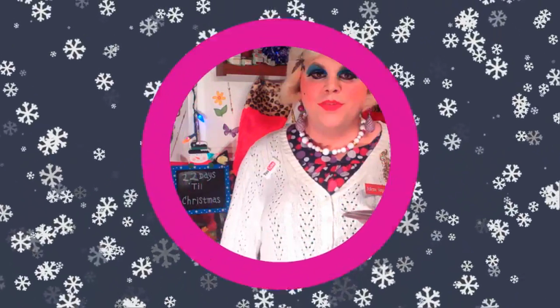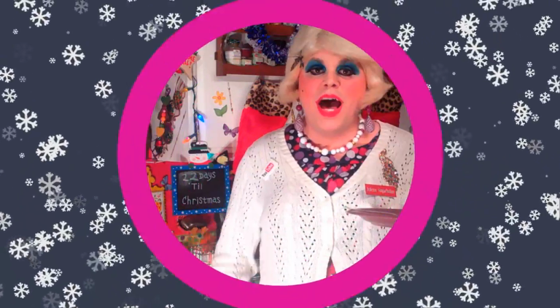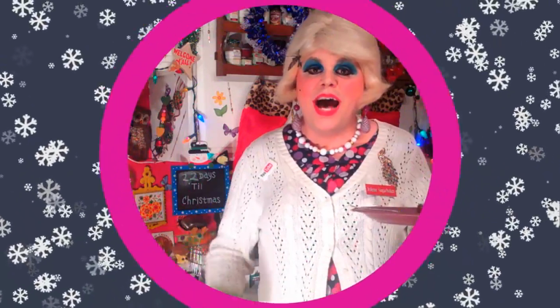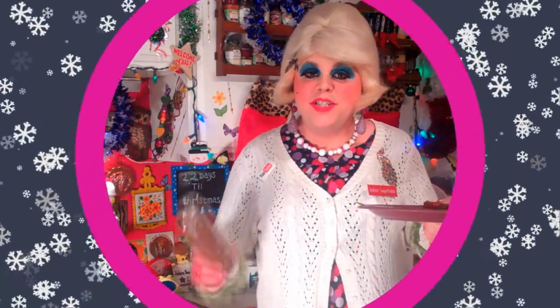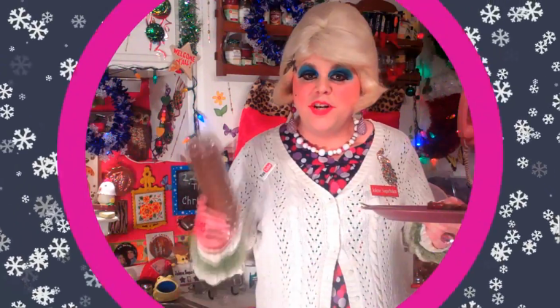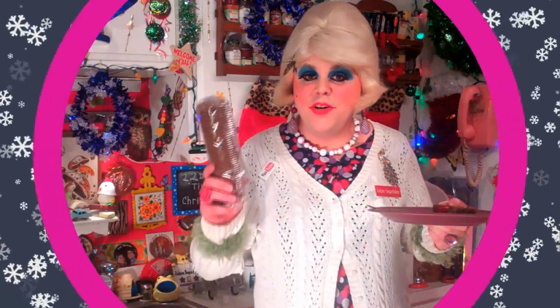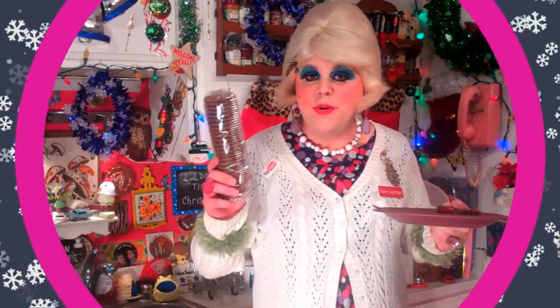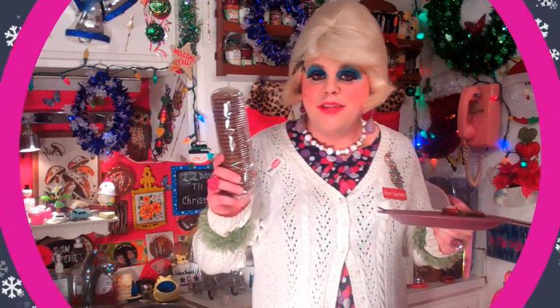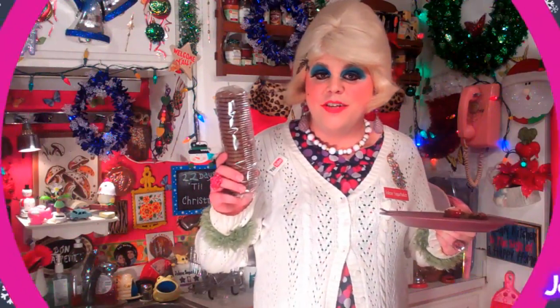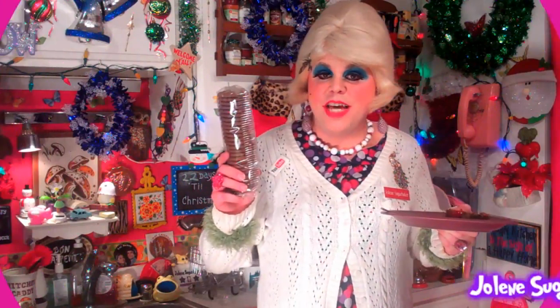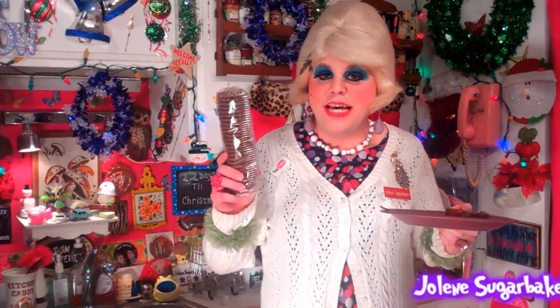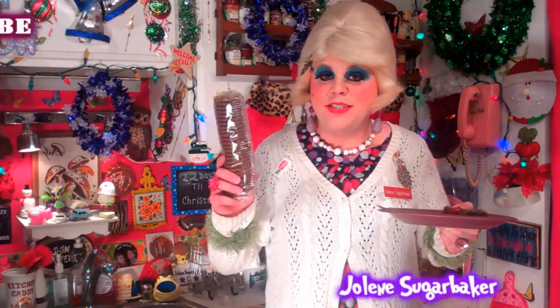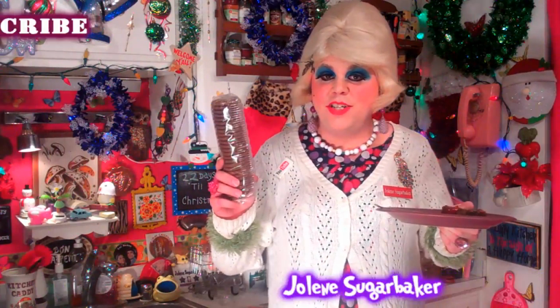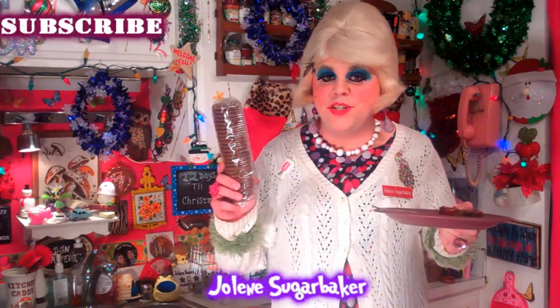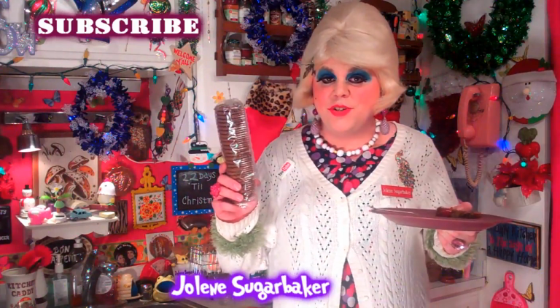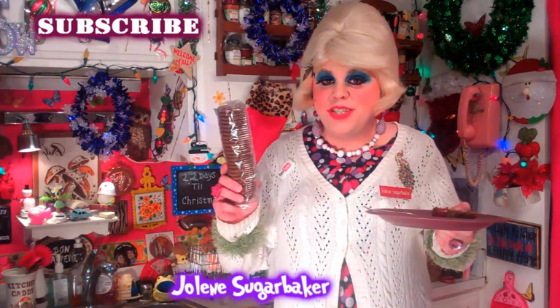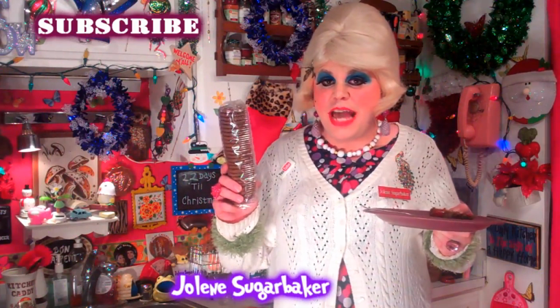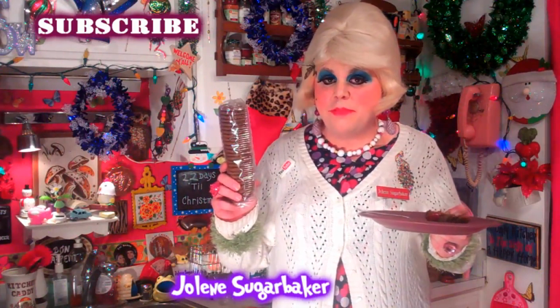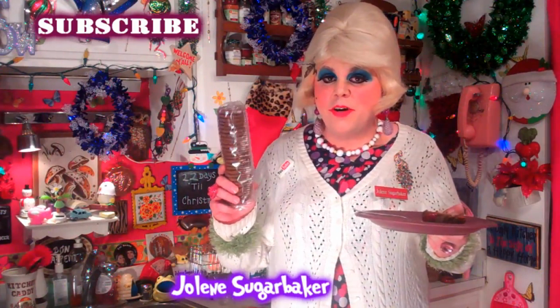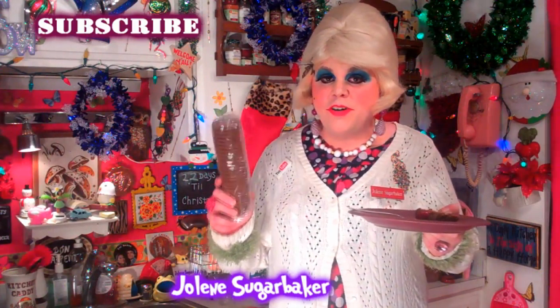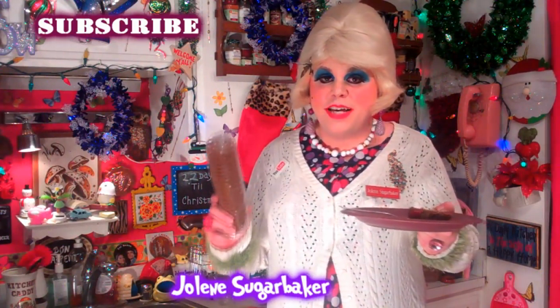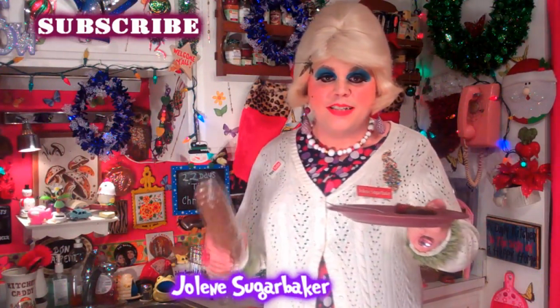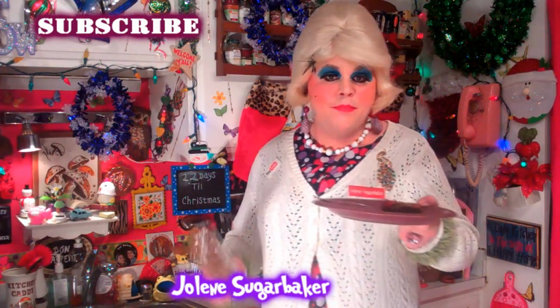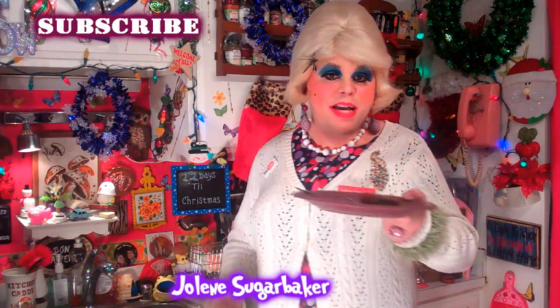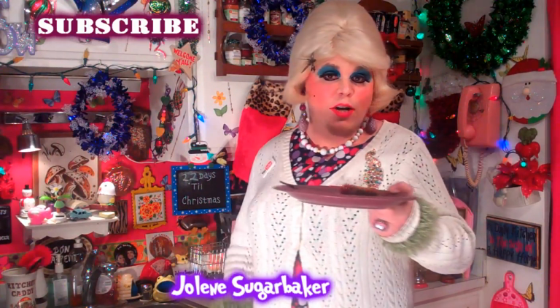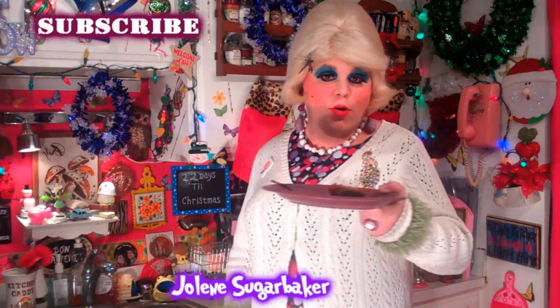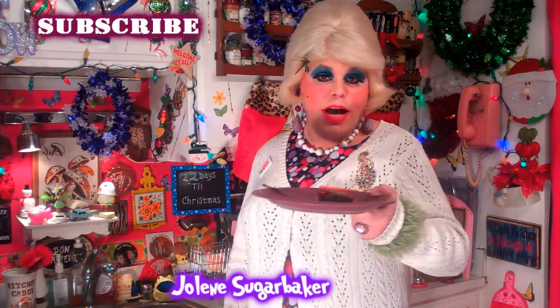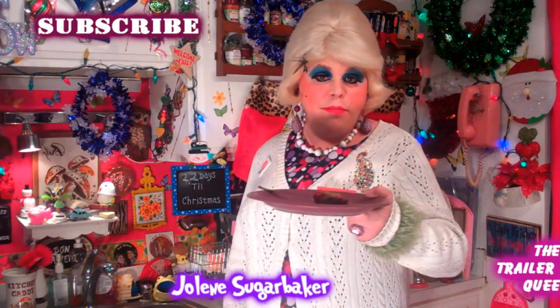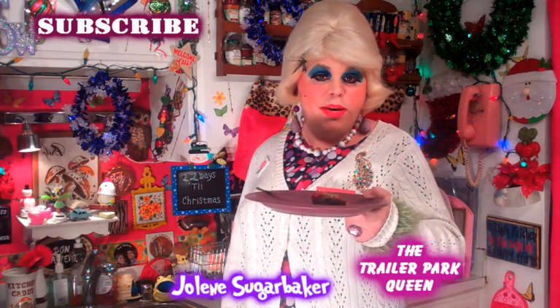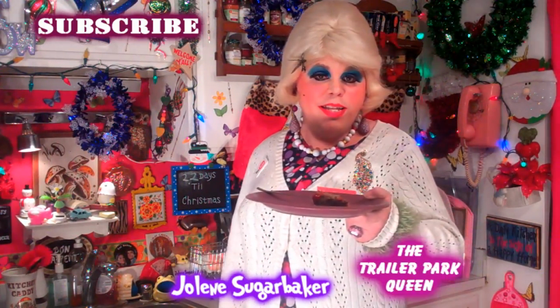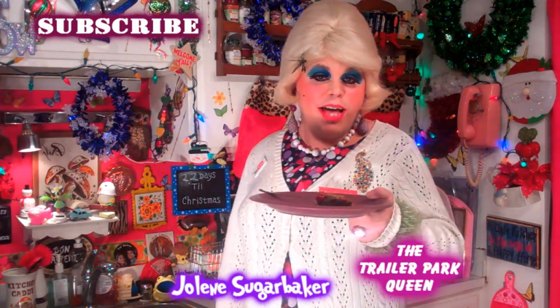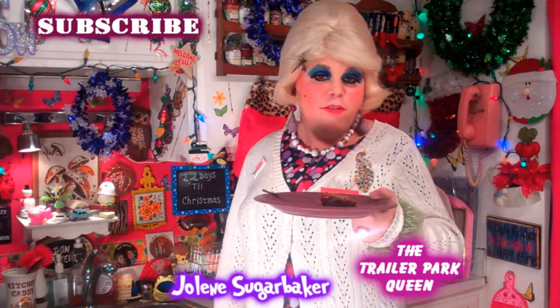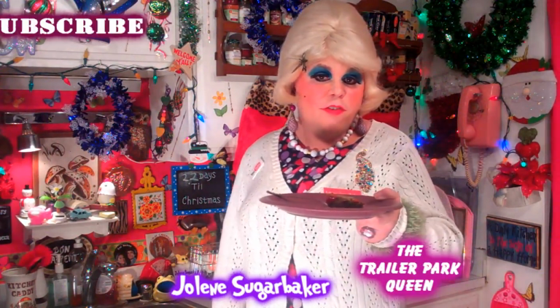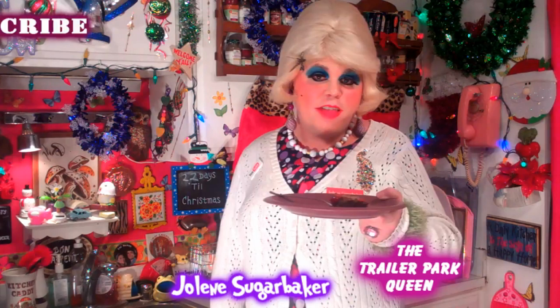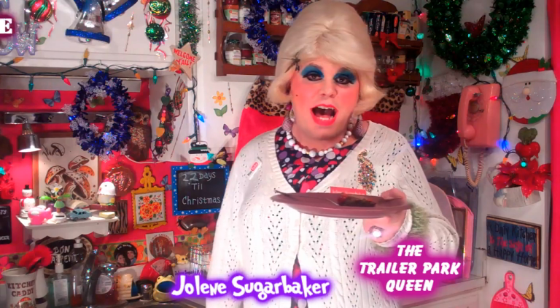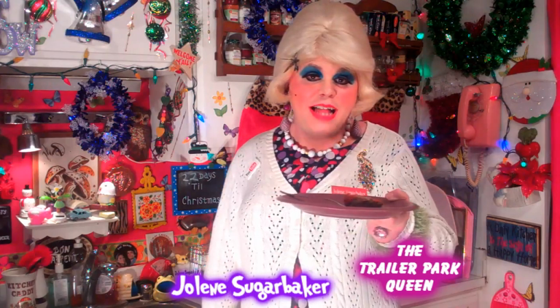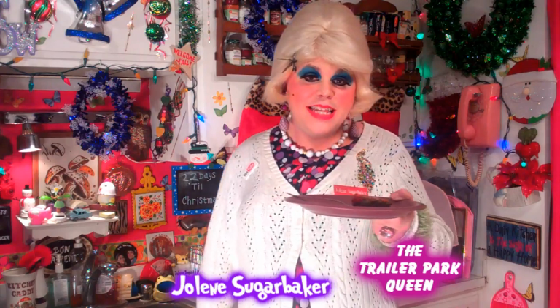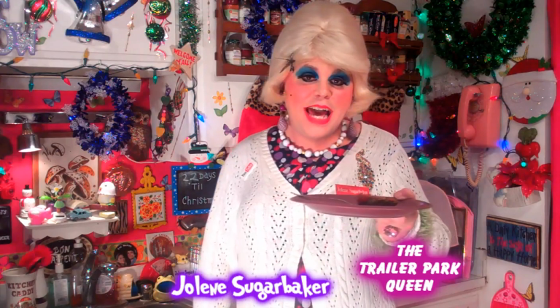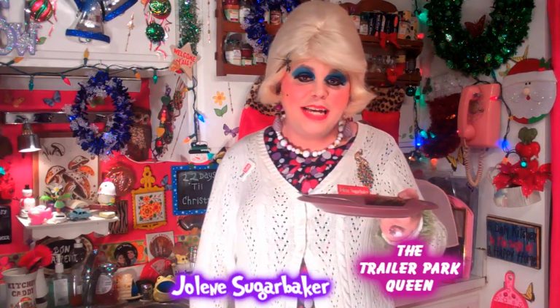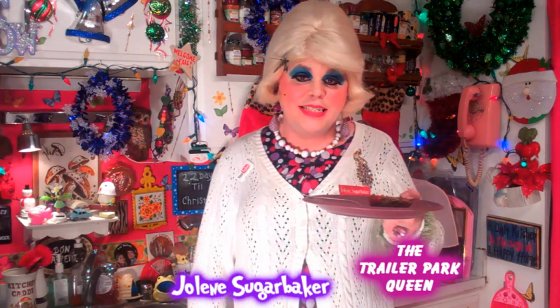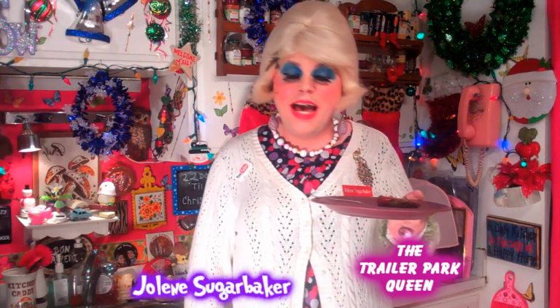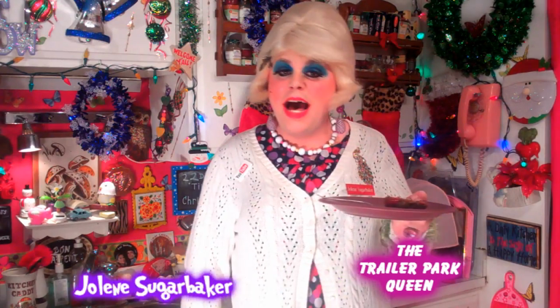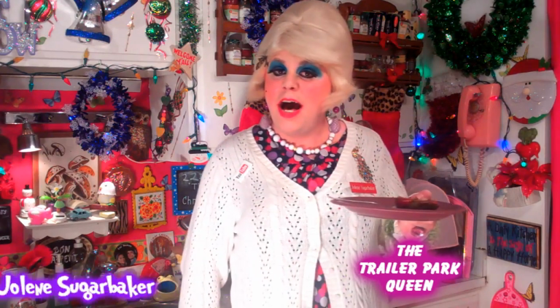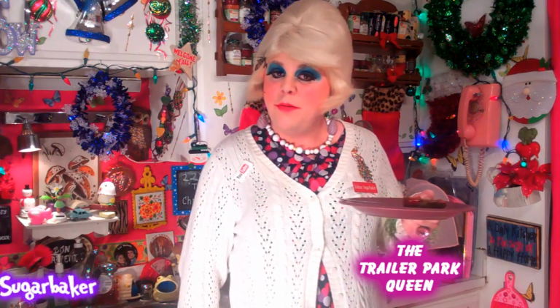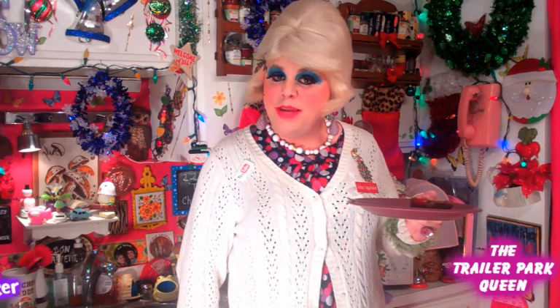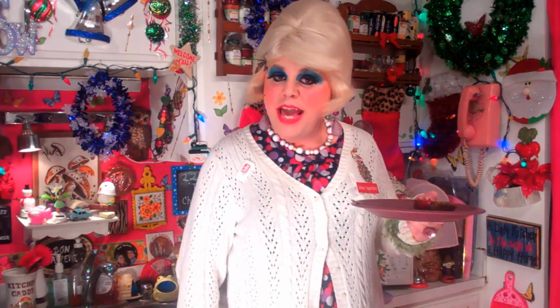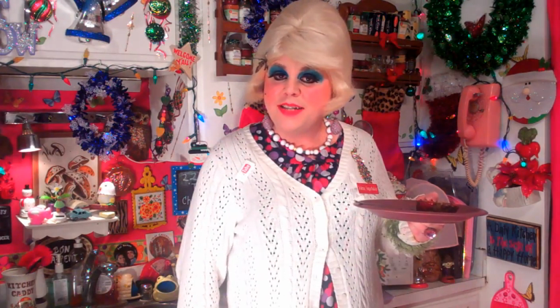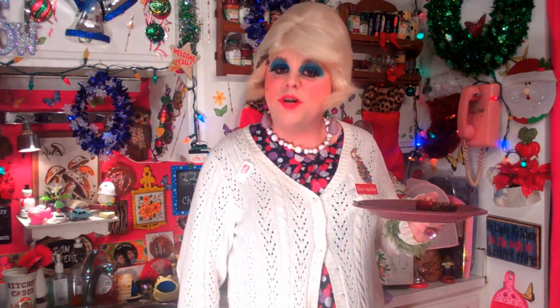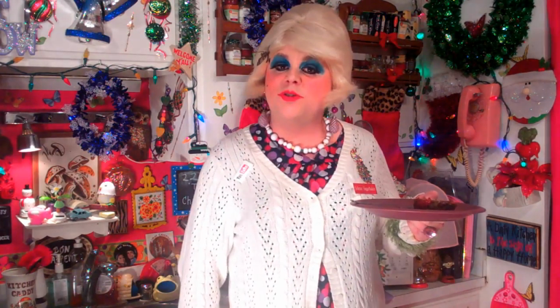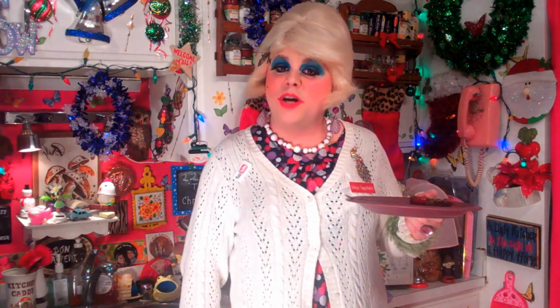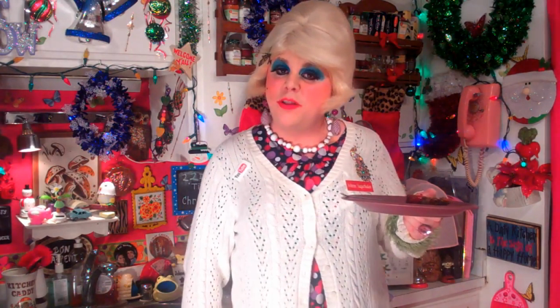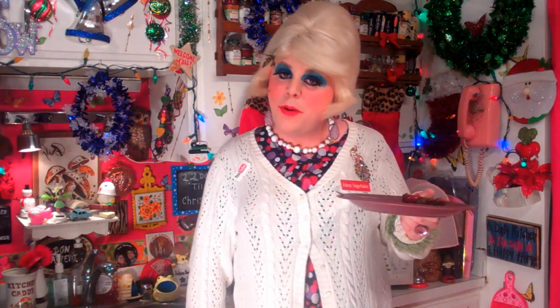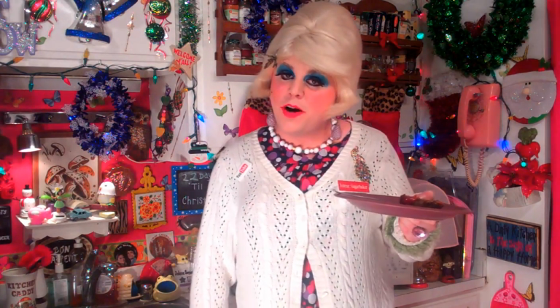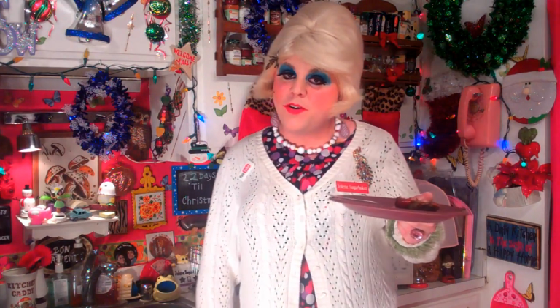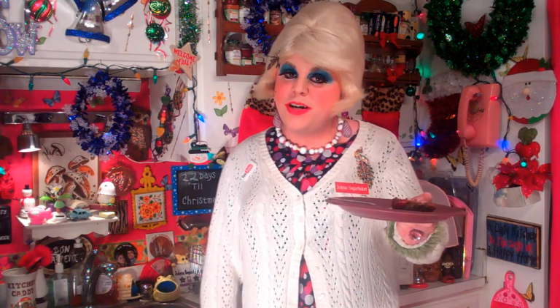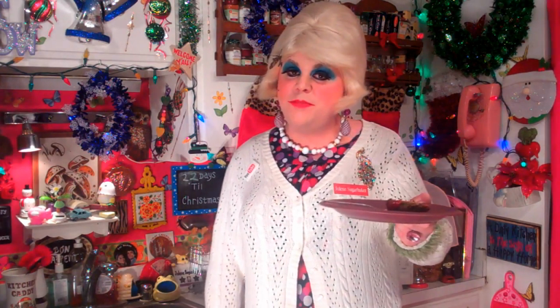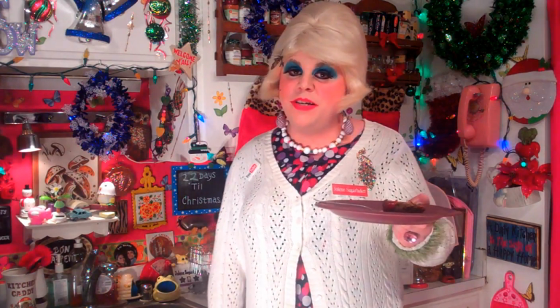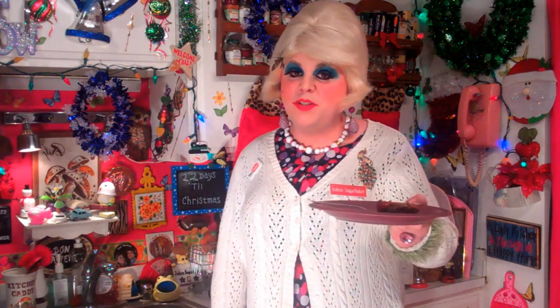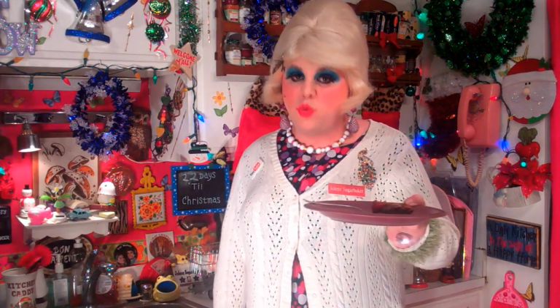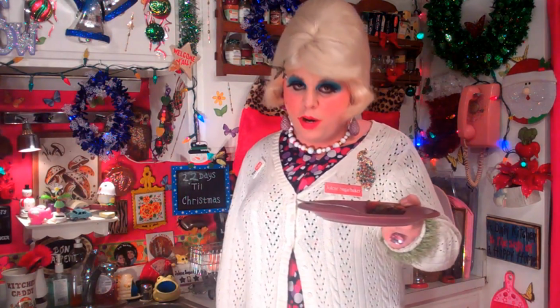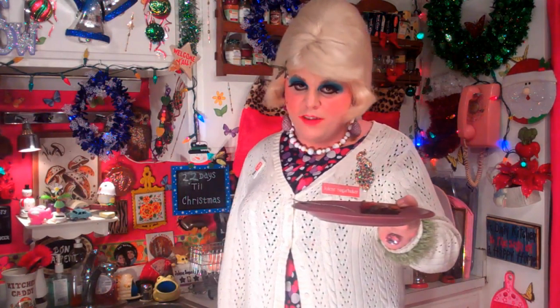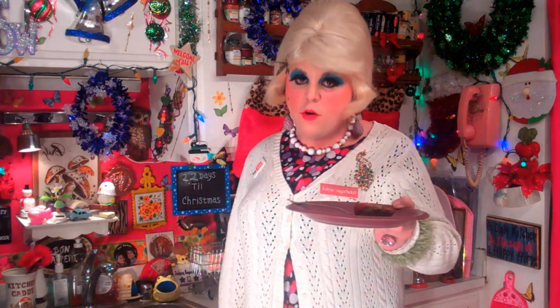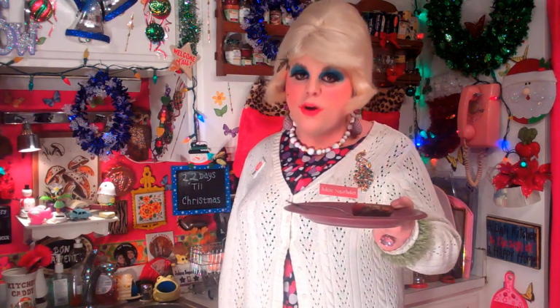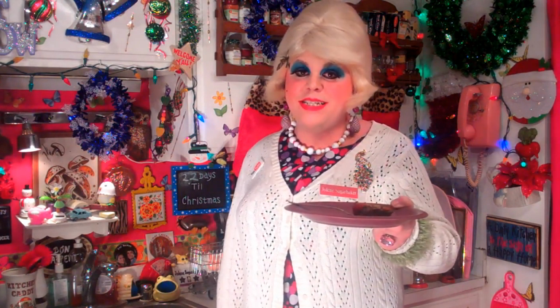I'll show you how to take gingersnap cookies and make a great meatloaf for the holidays. Up next on Trailer Park Christmas 2014.